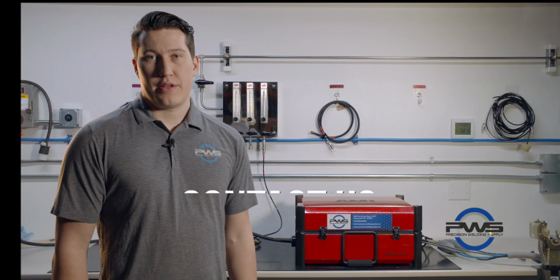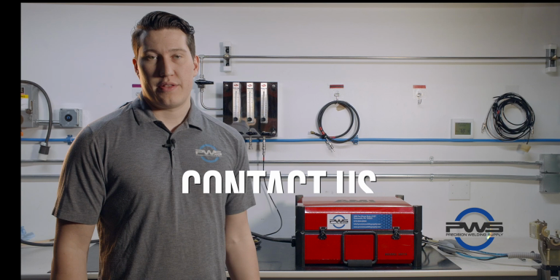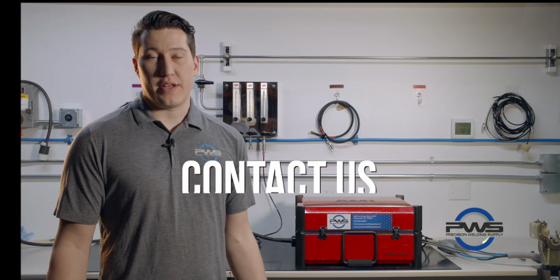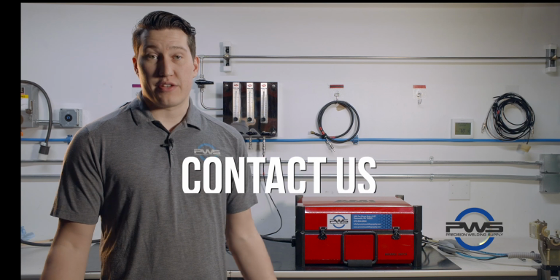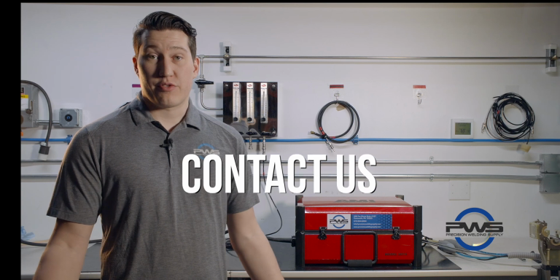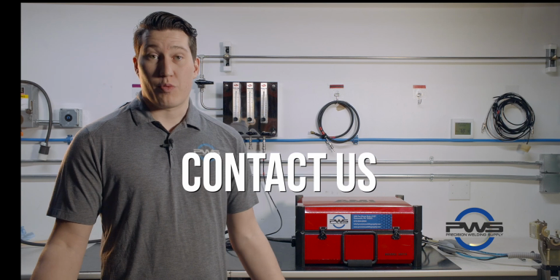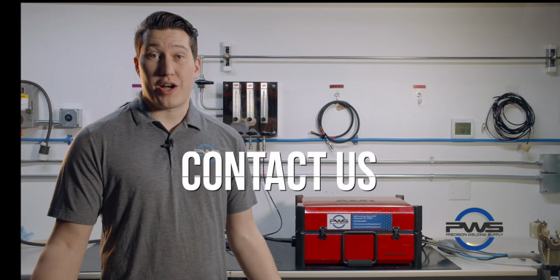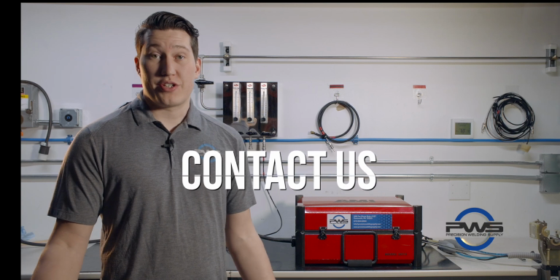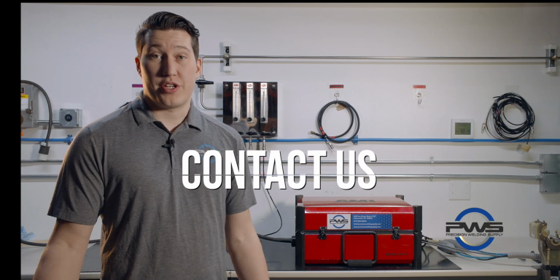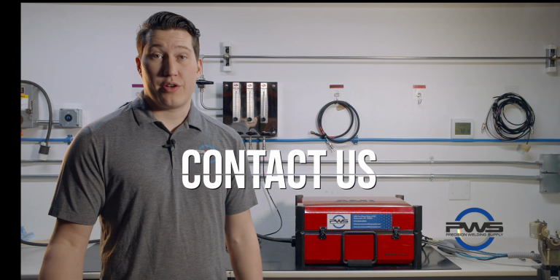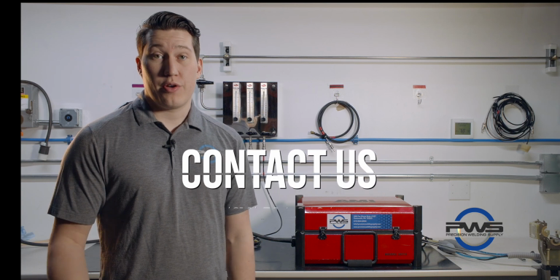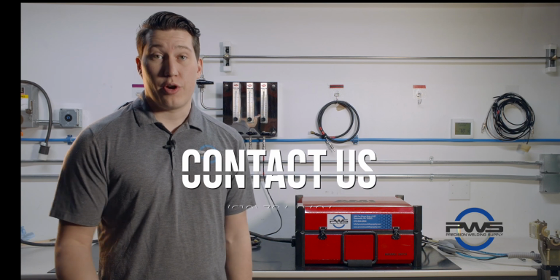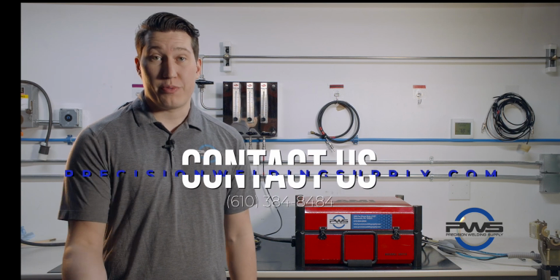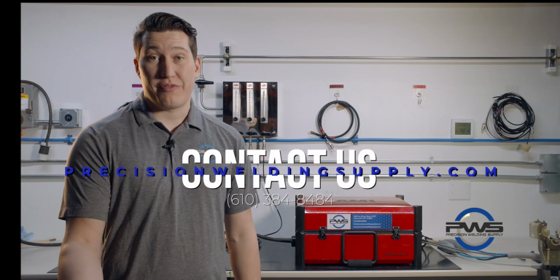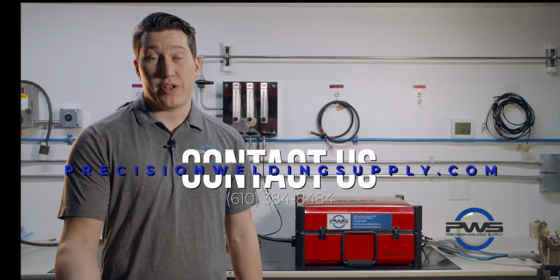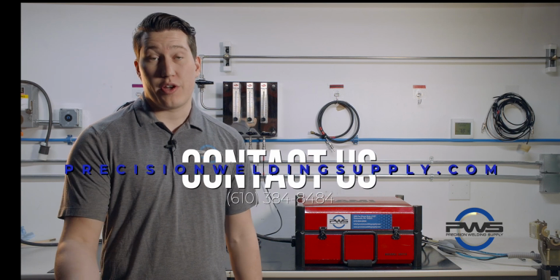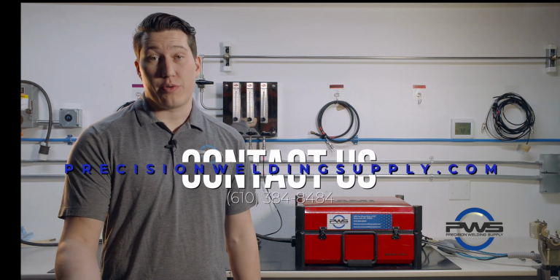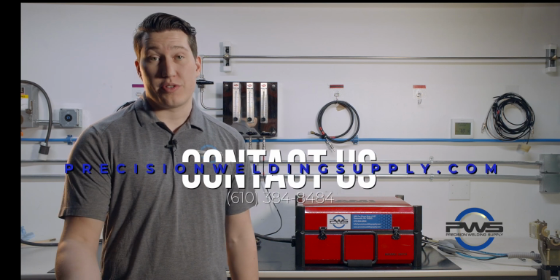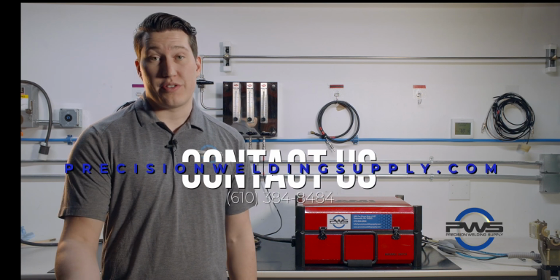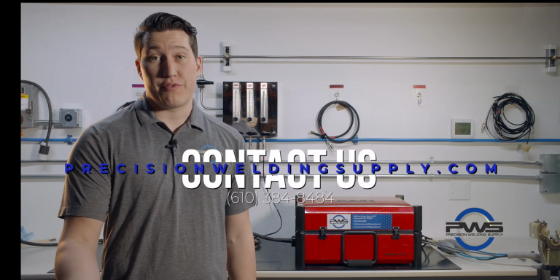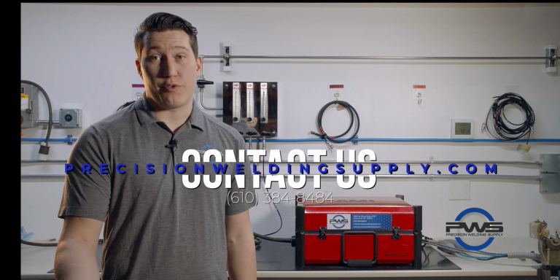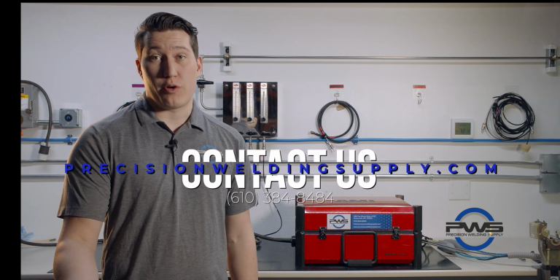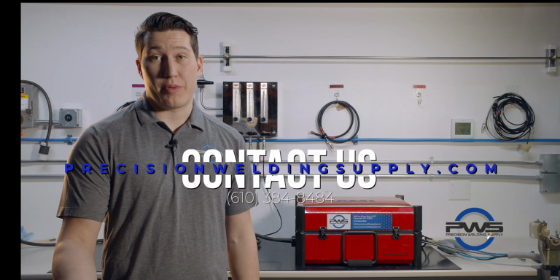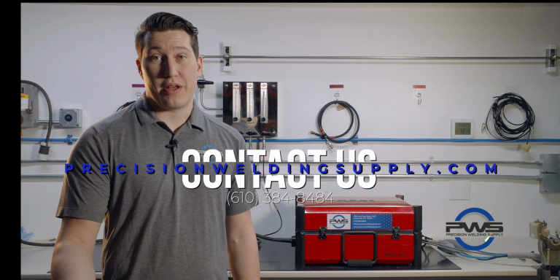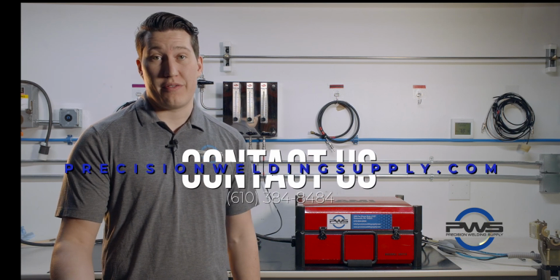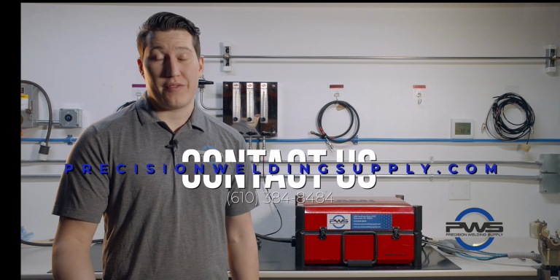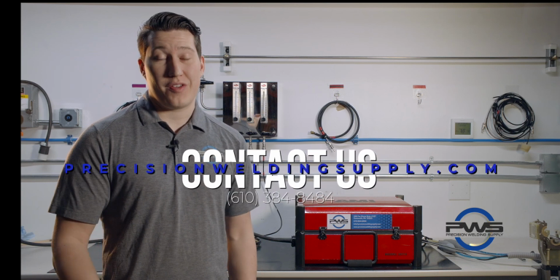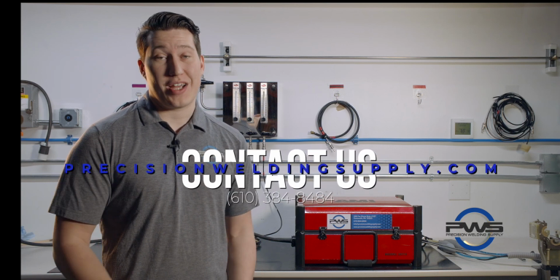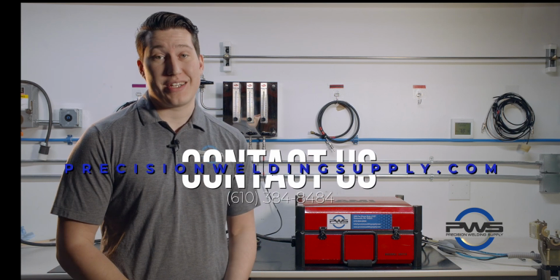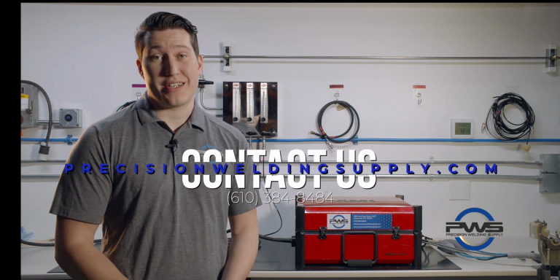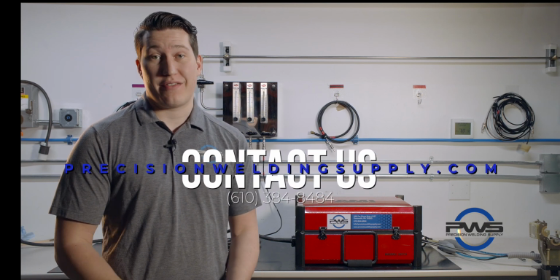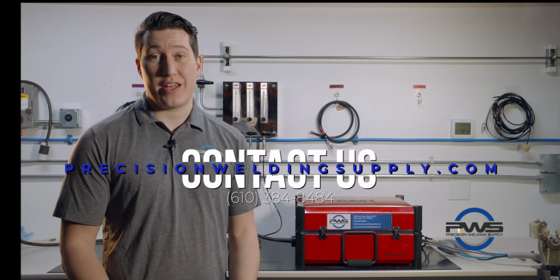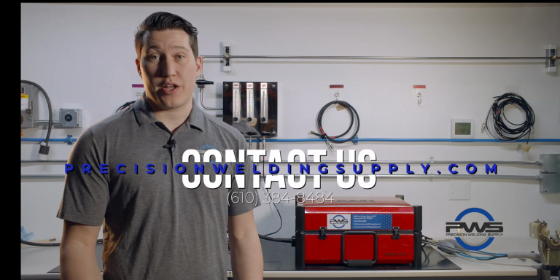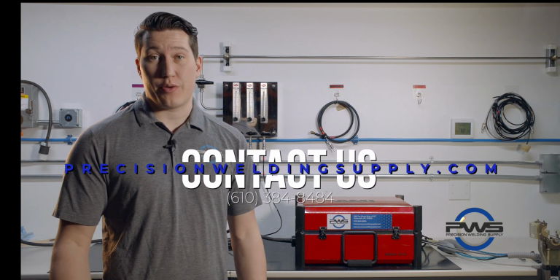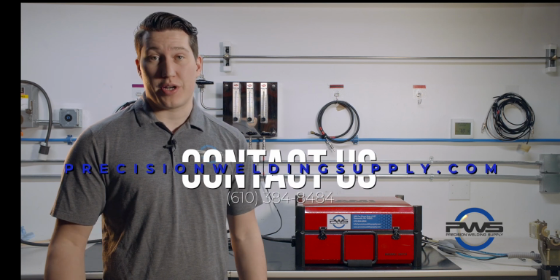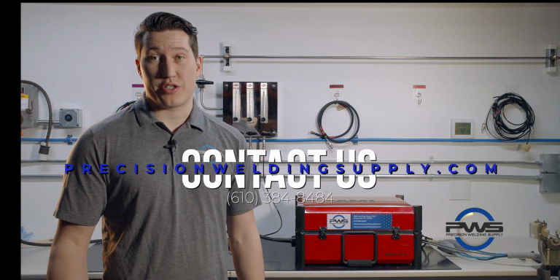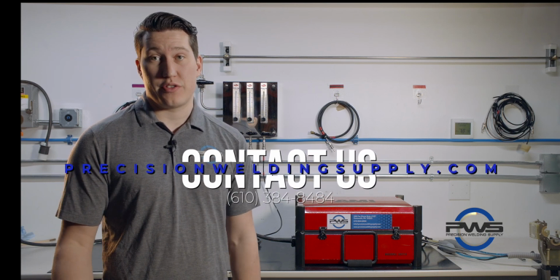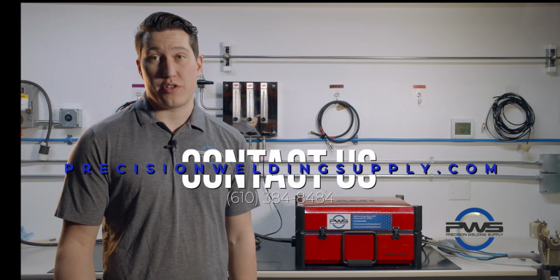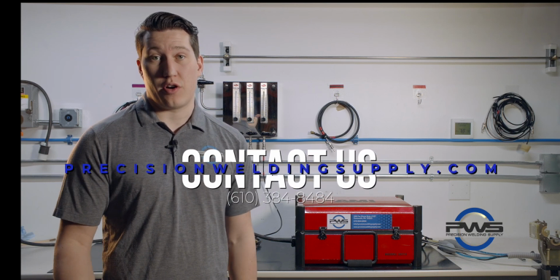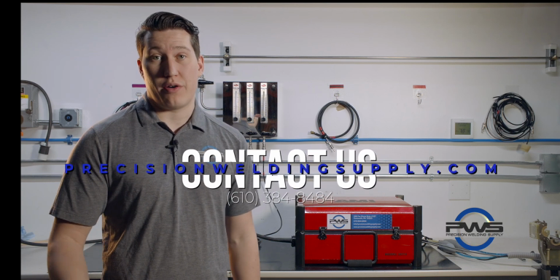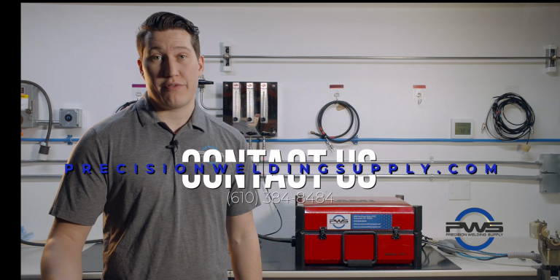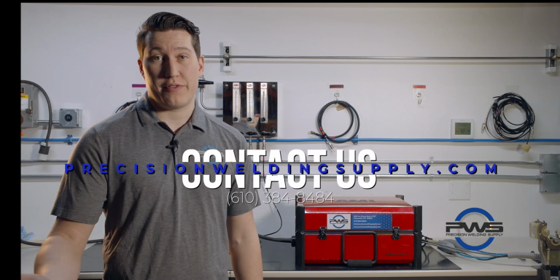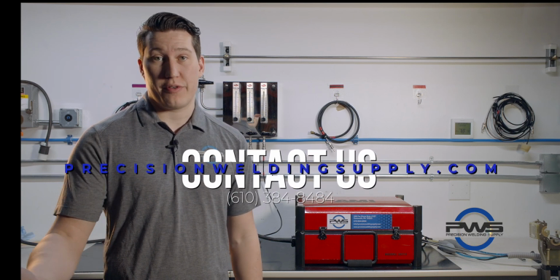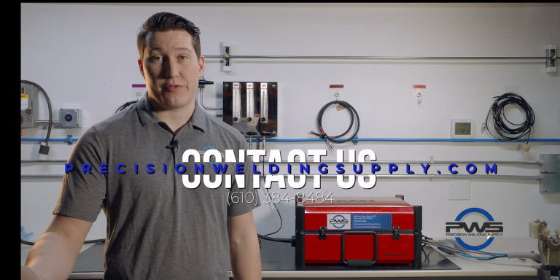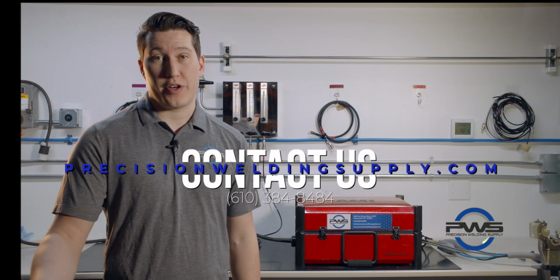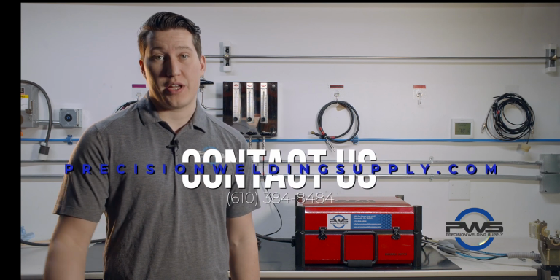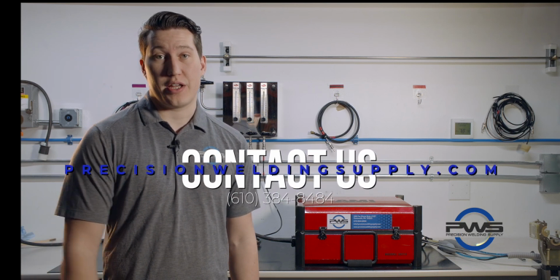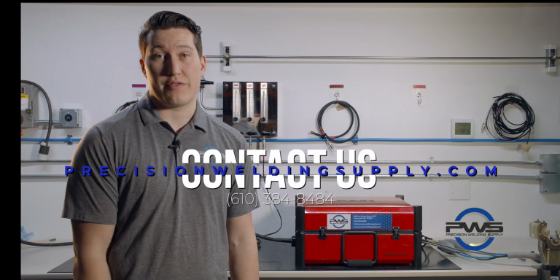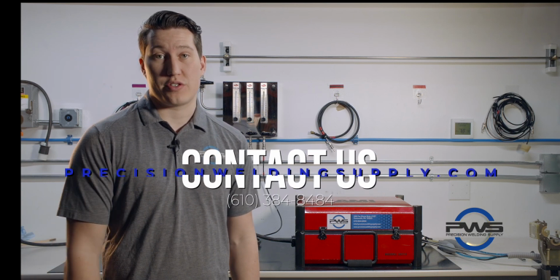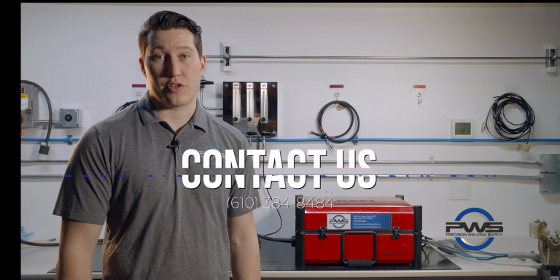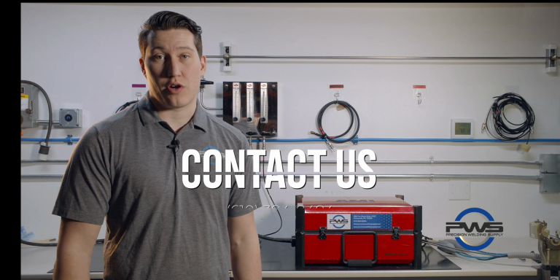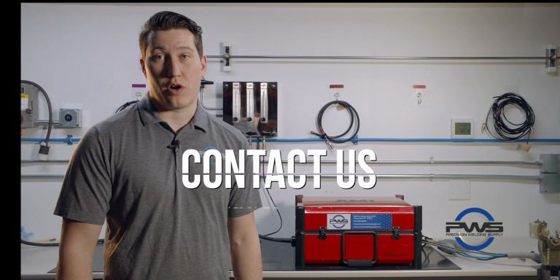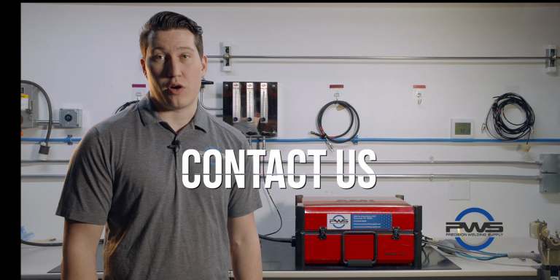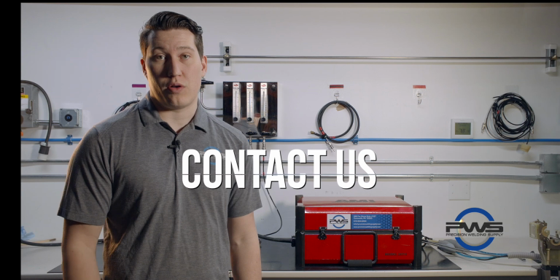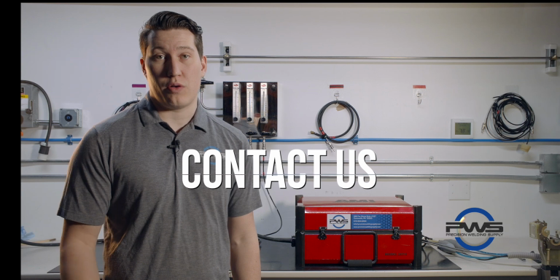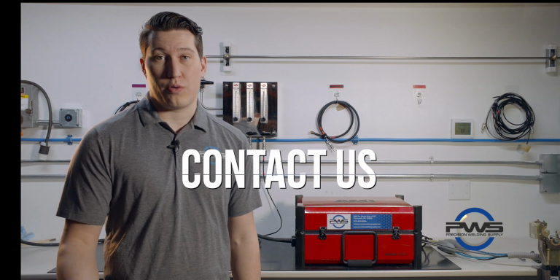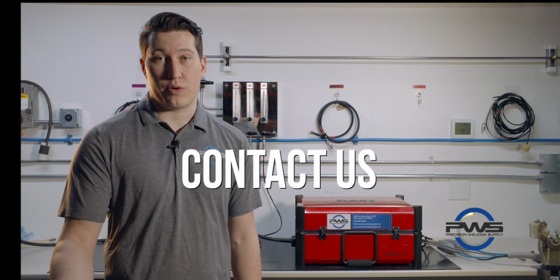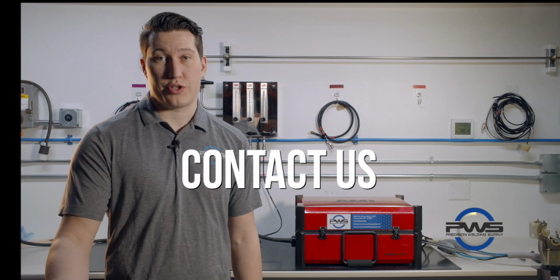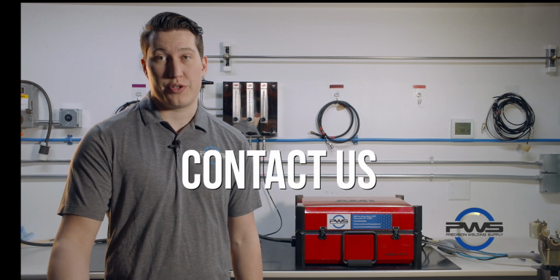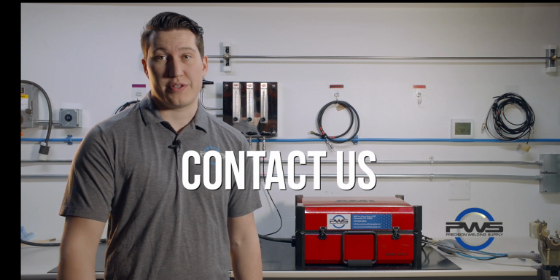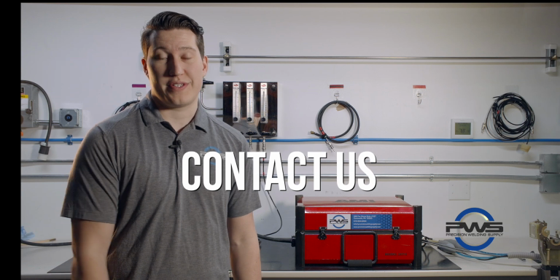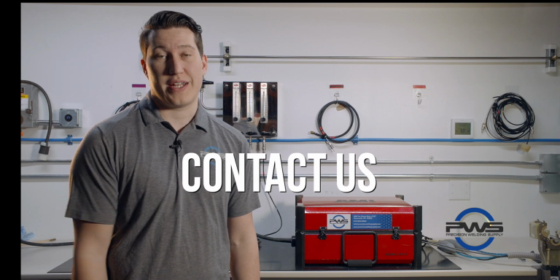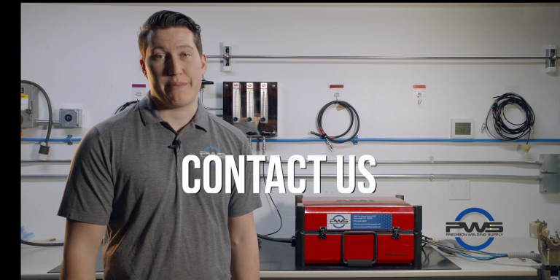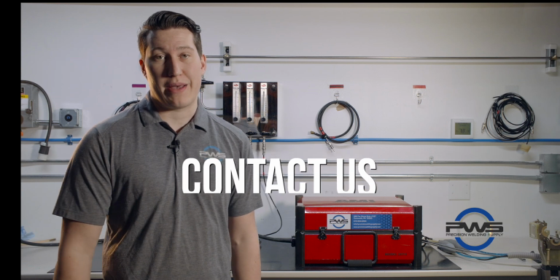Thanks for watching. Hope the video was informative. If you have any questions at all, feel free to give us a call or shoot us an email.